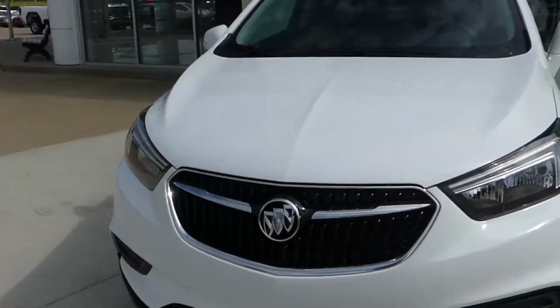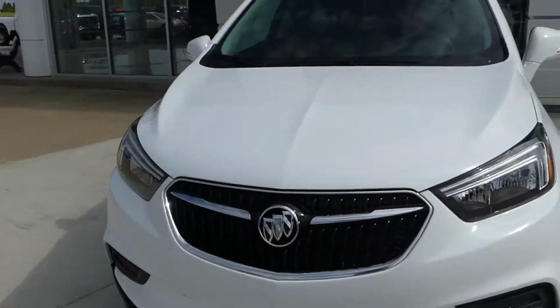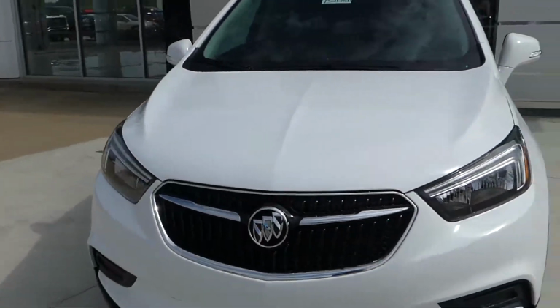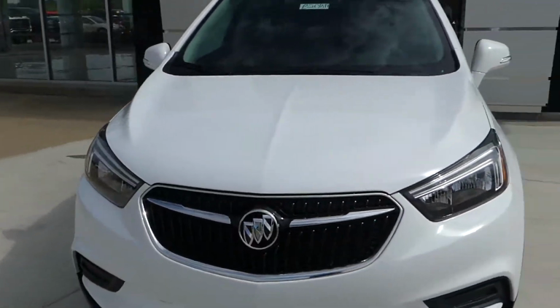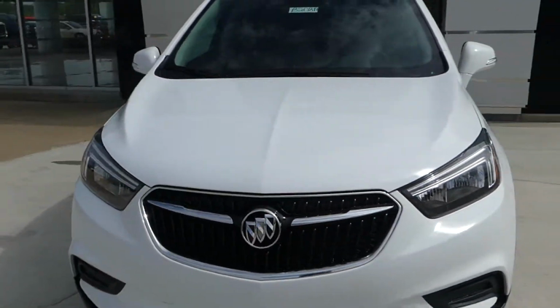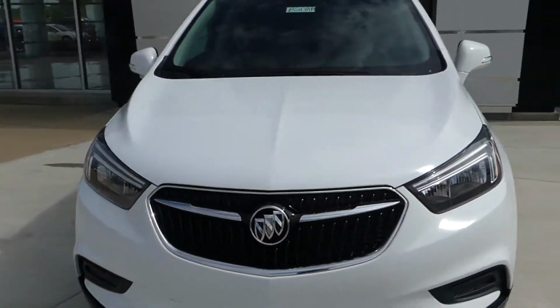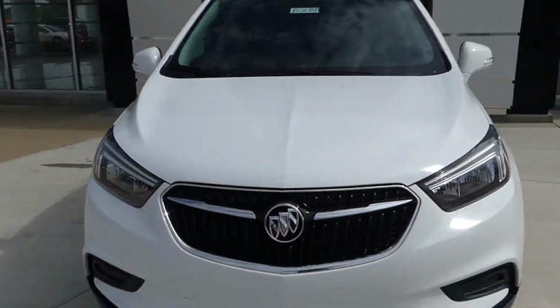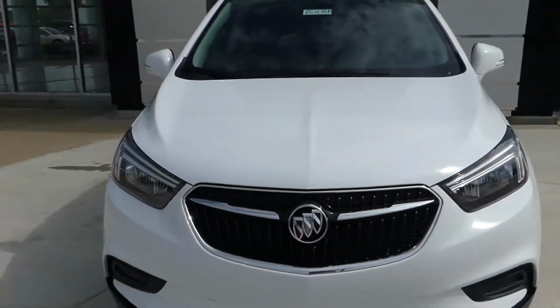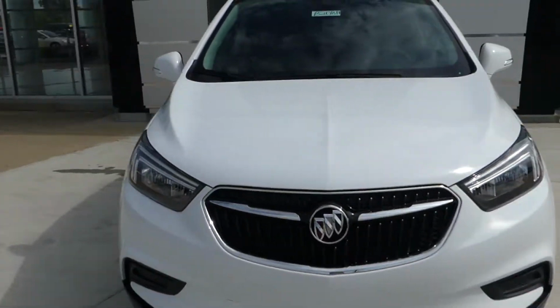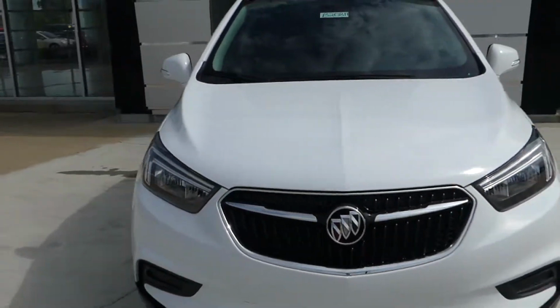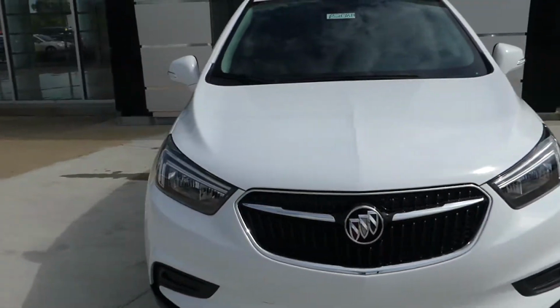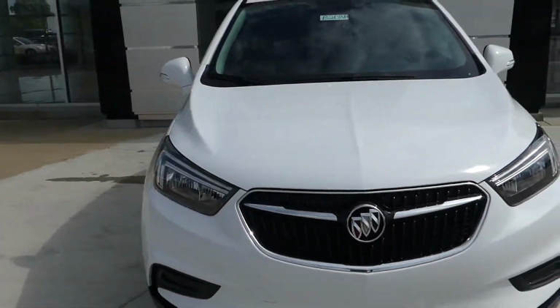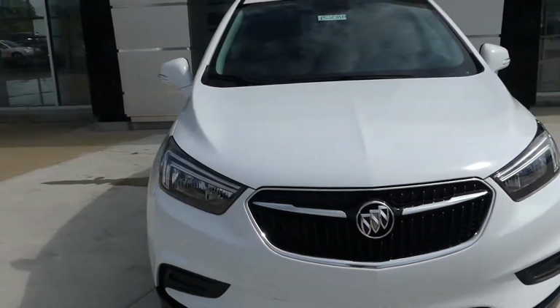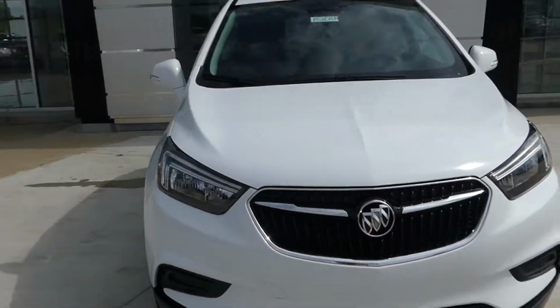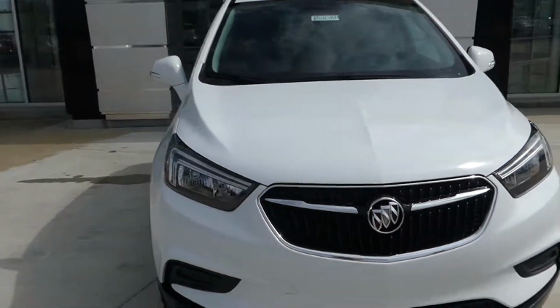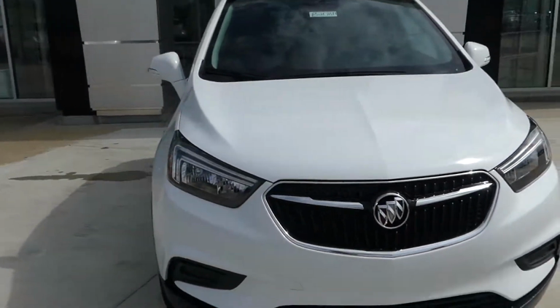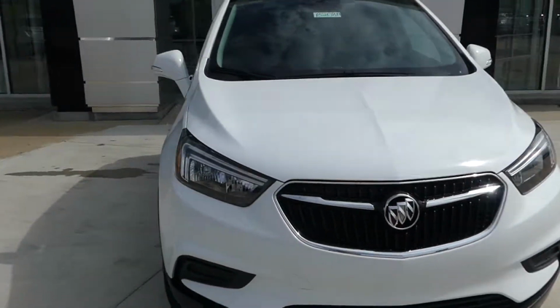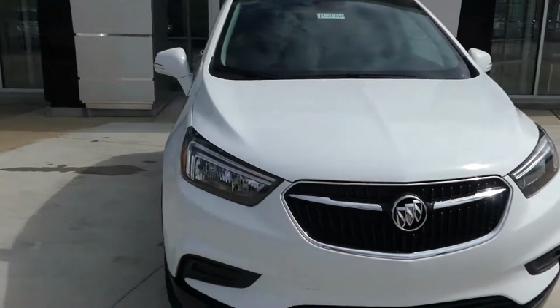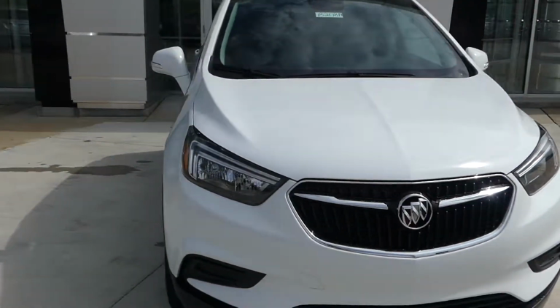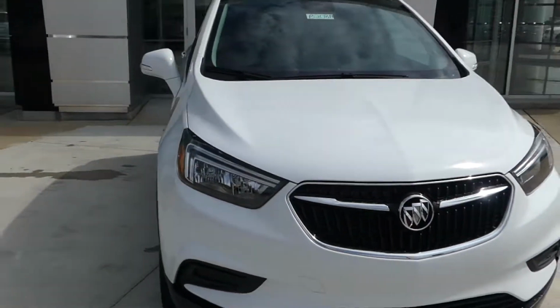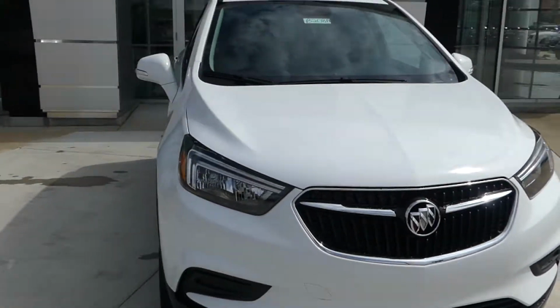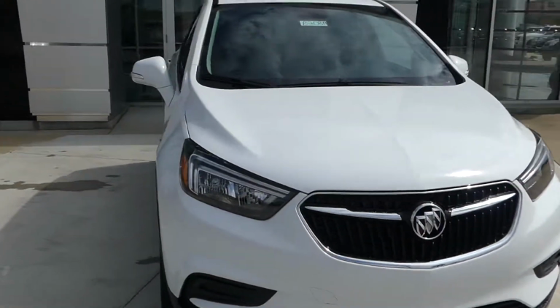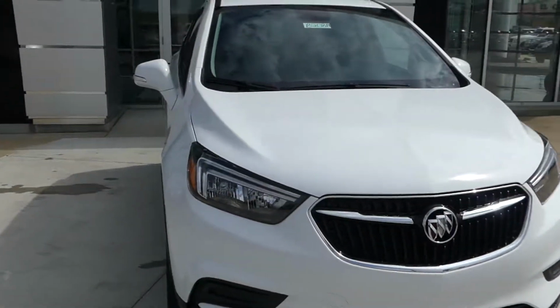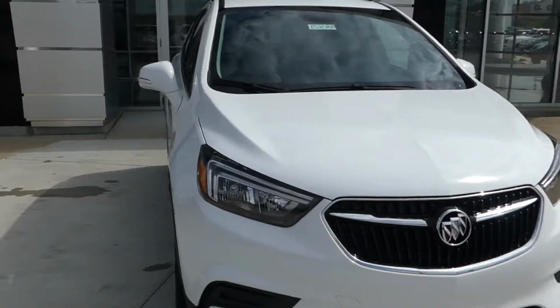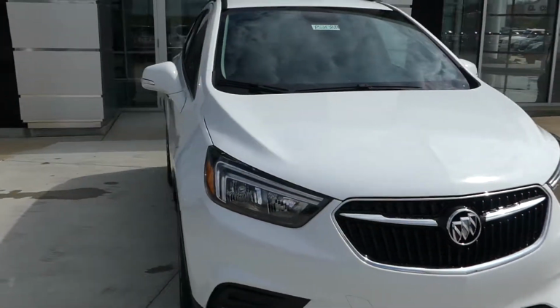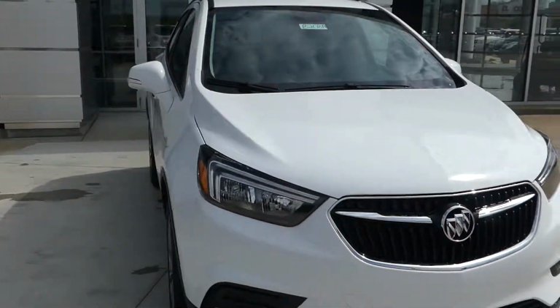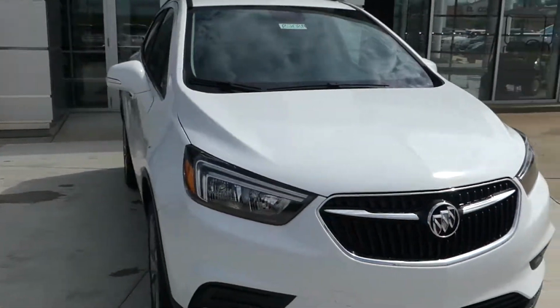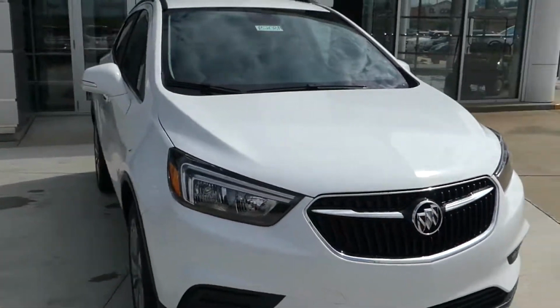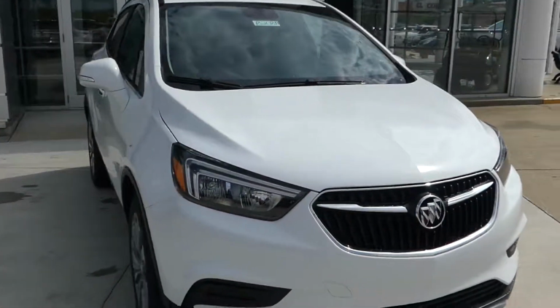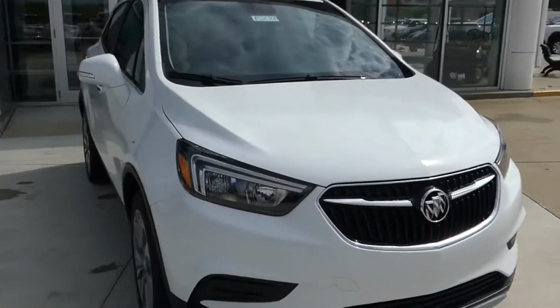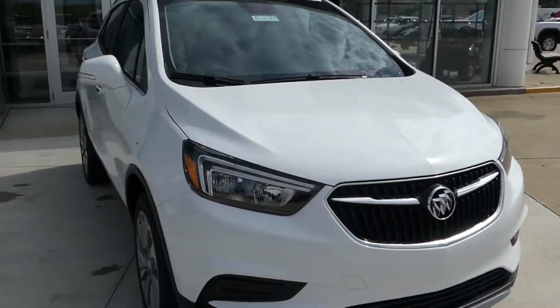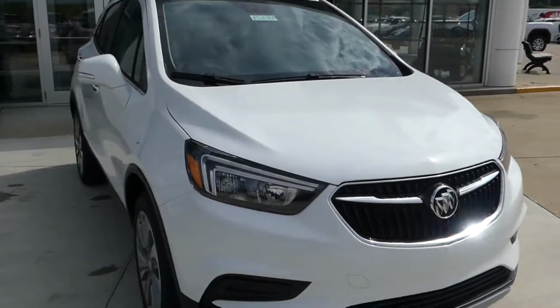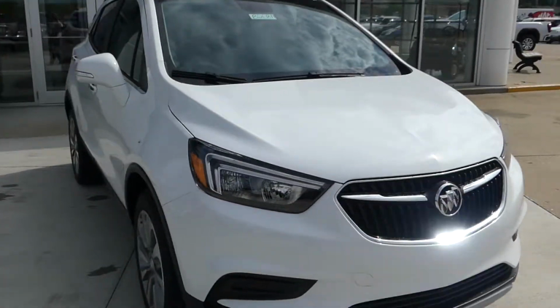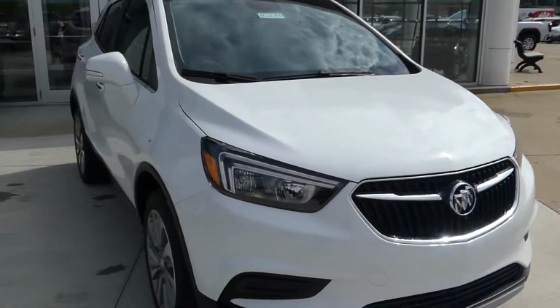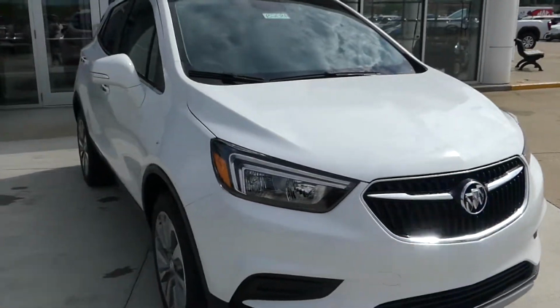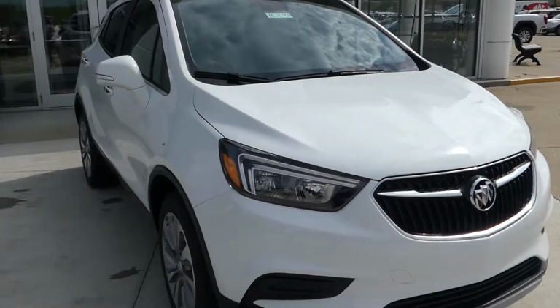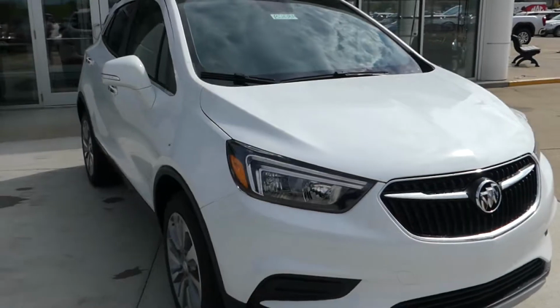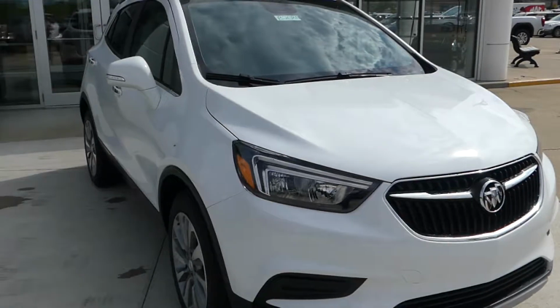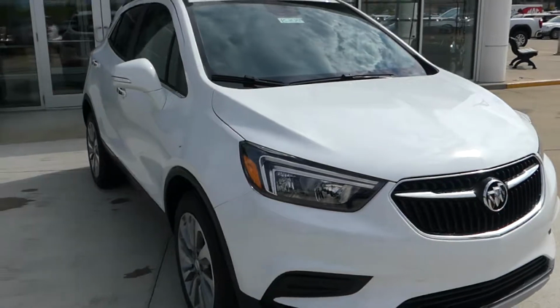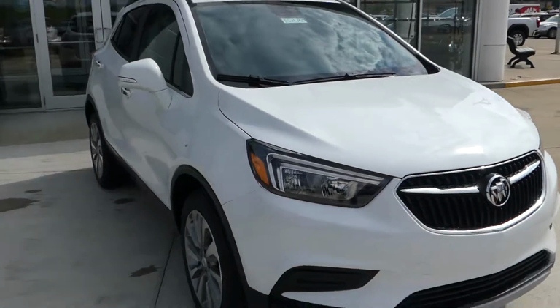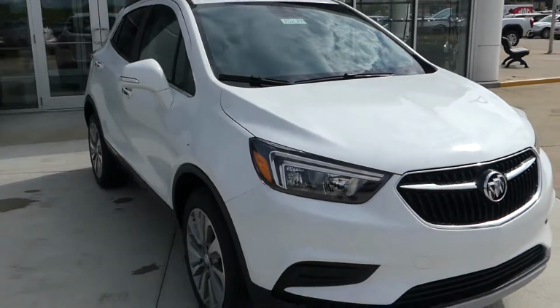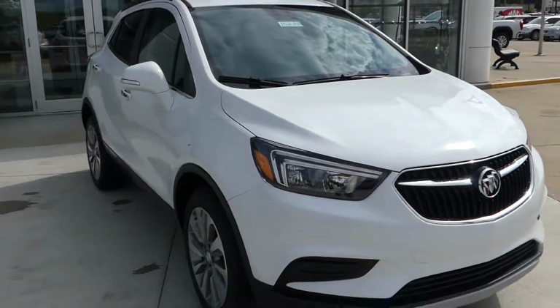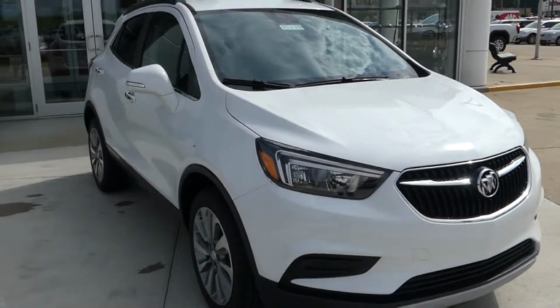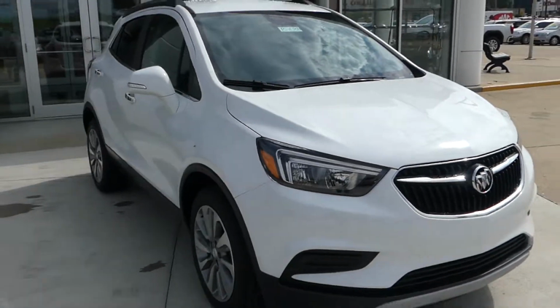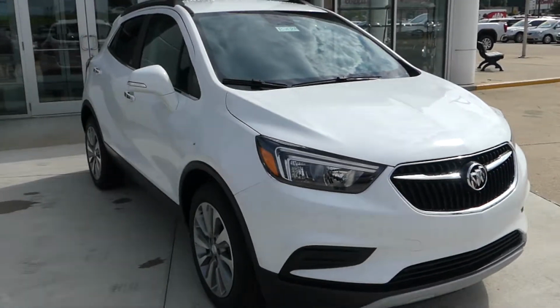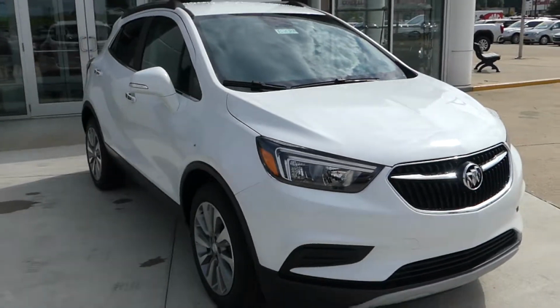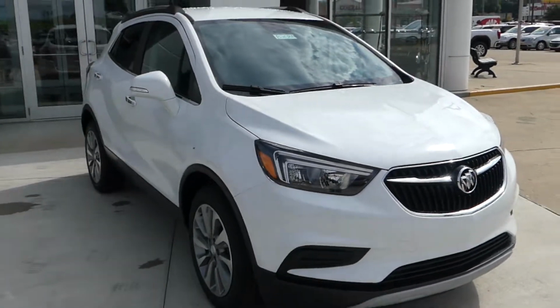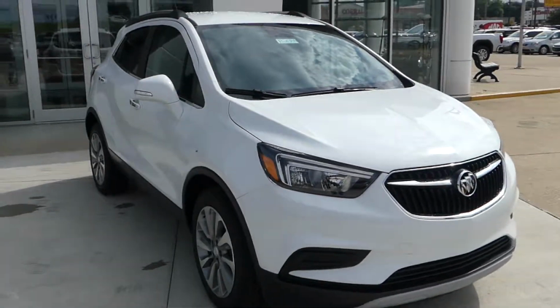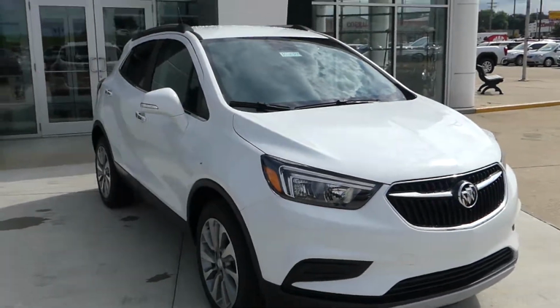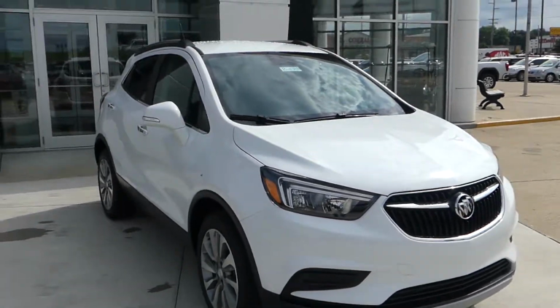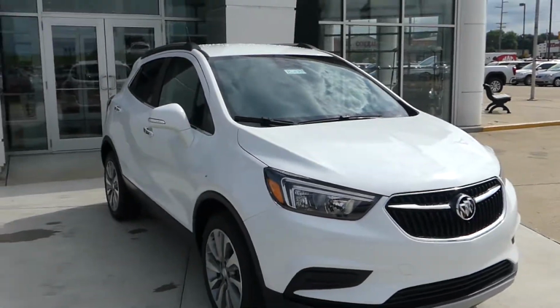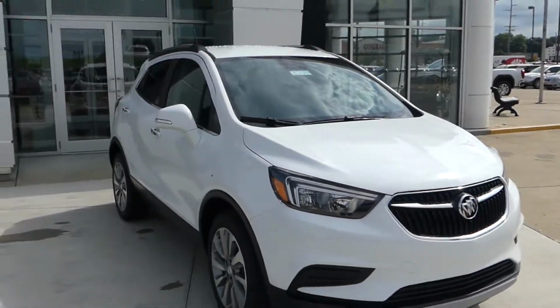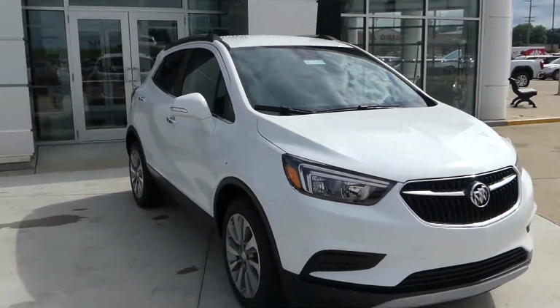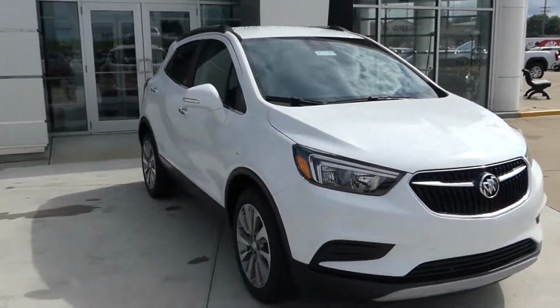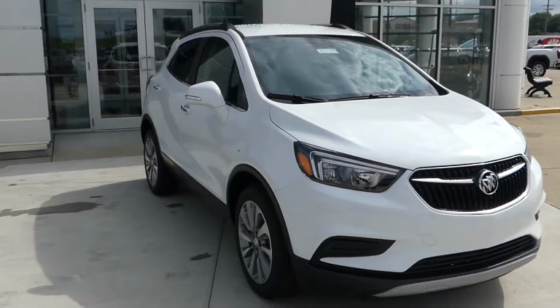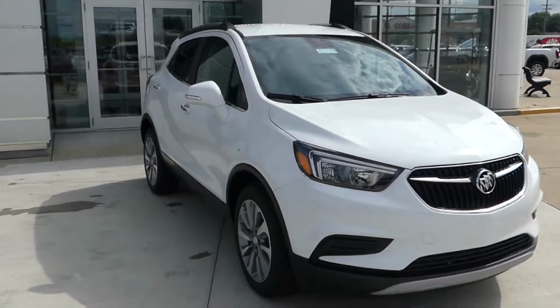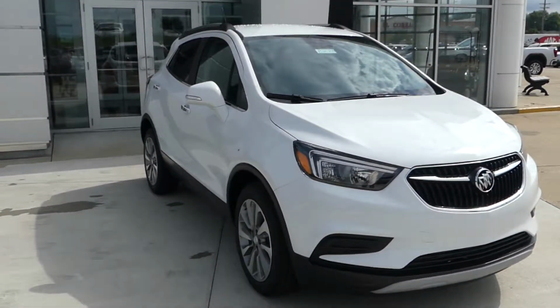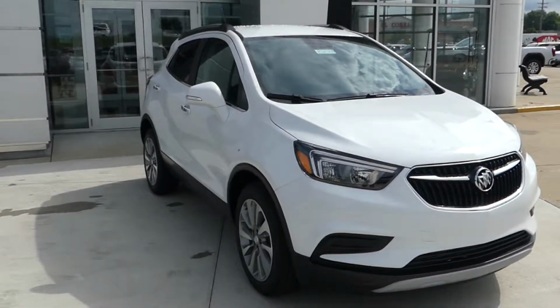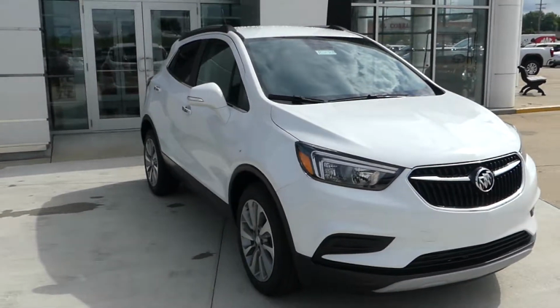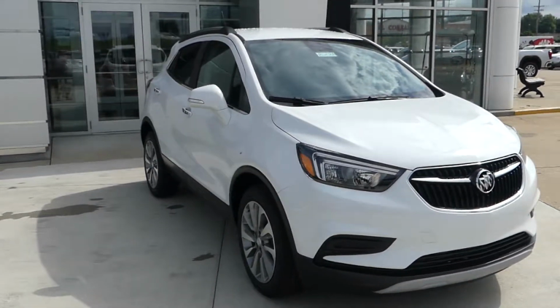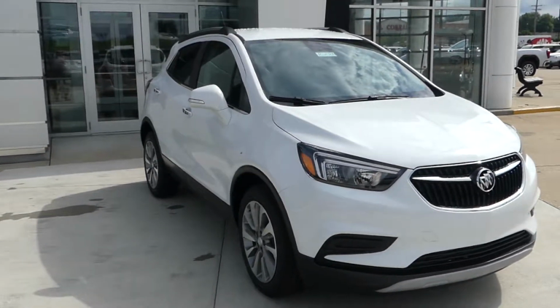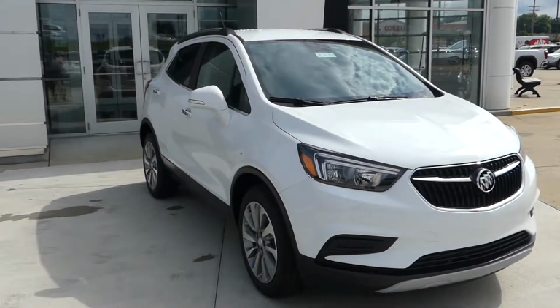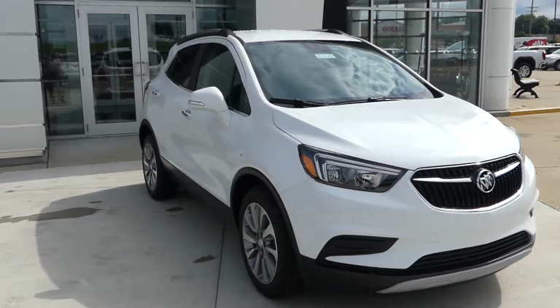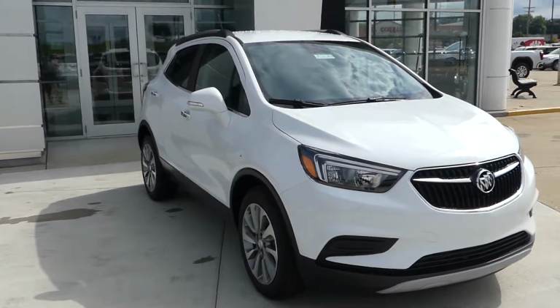If you have any questions about this car or you'd like to schedule a test drive, please don't hesitate to give us a call at 812-882-5574.